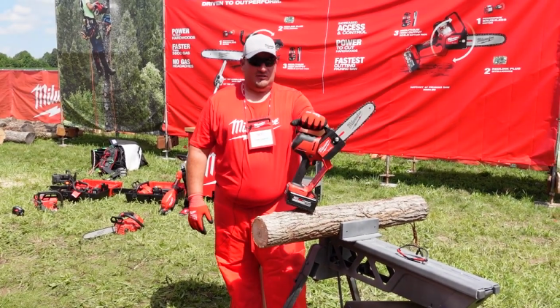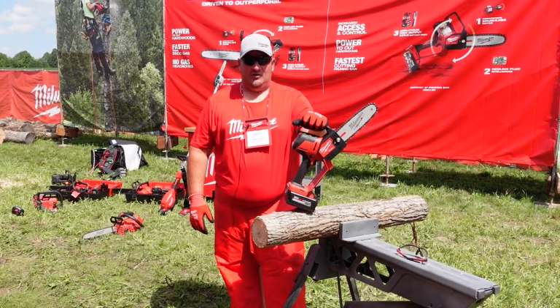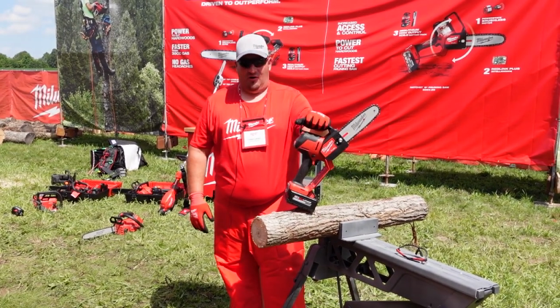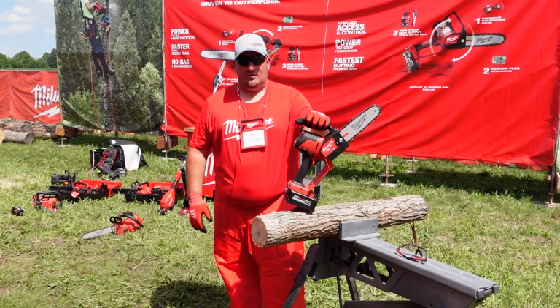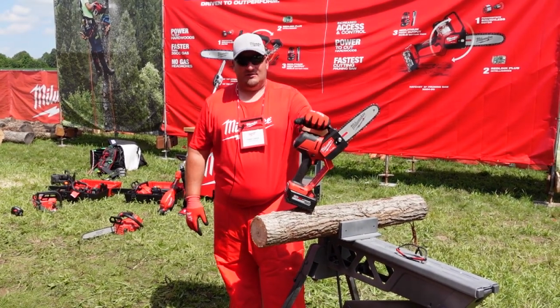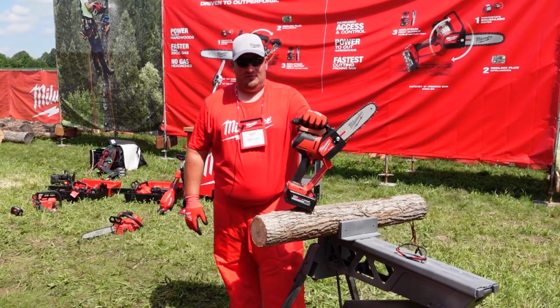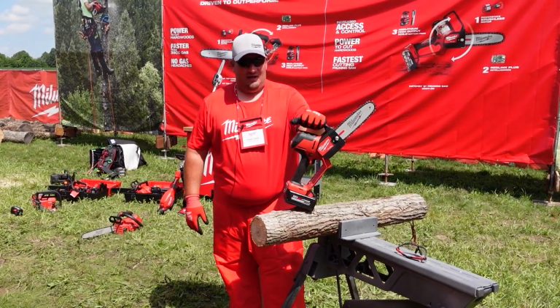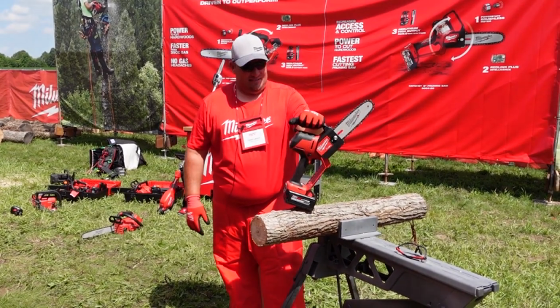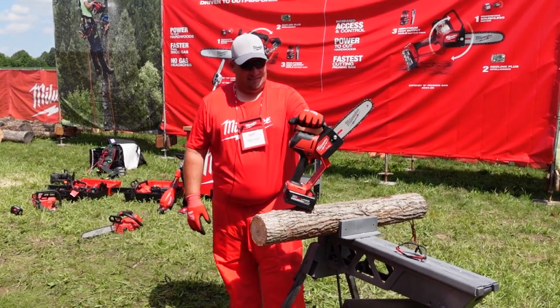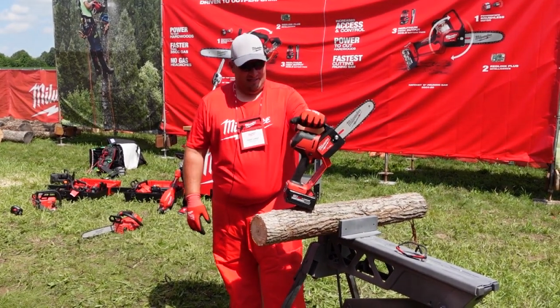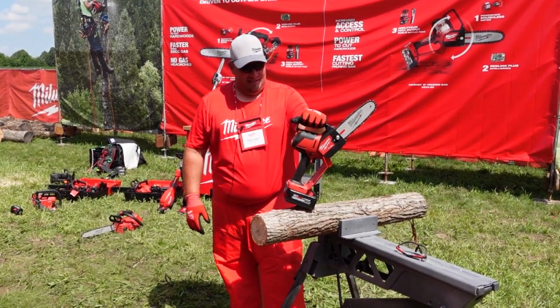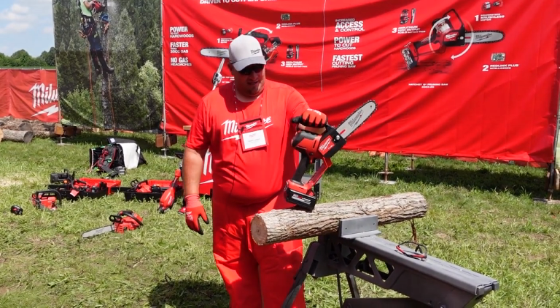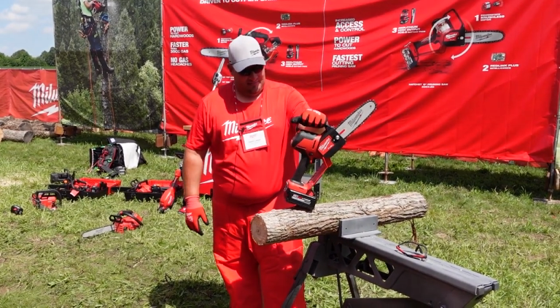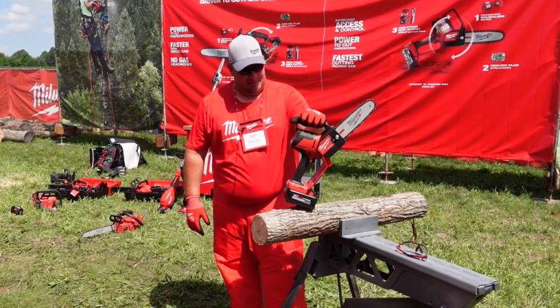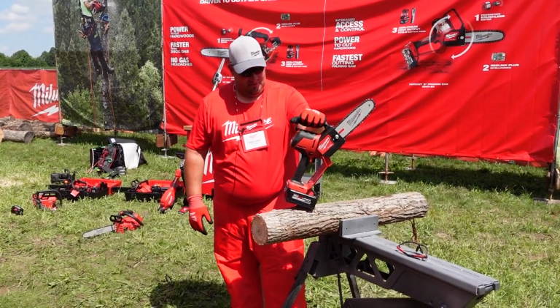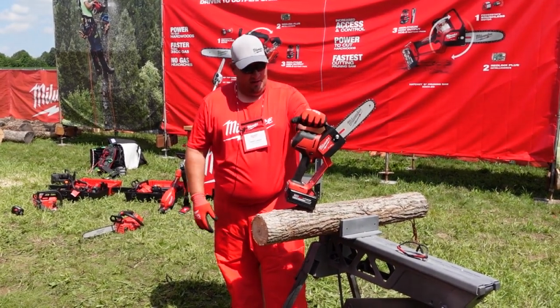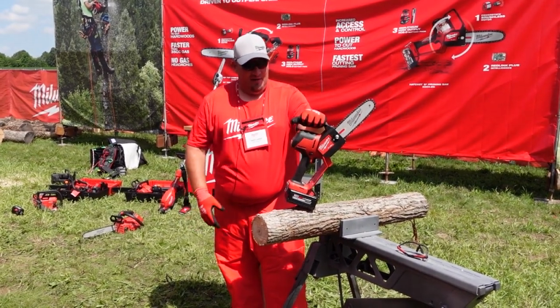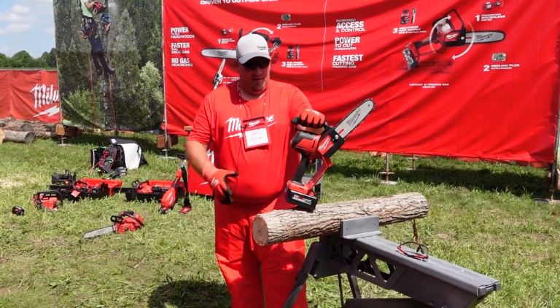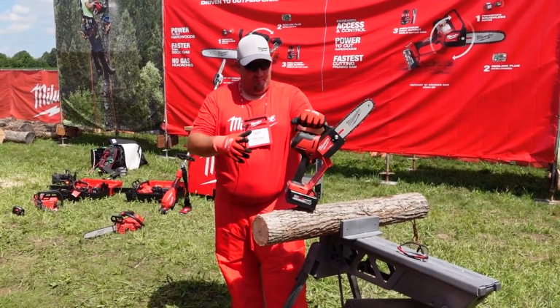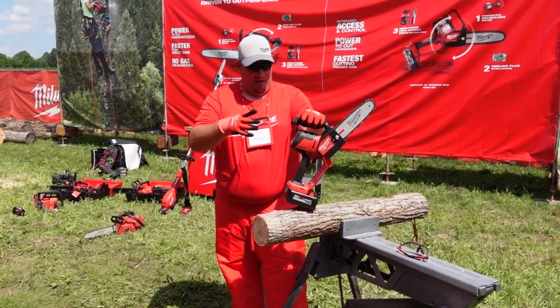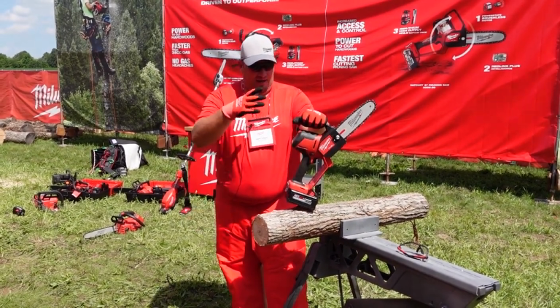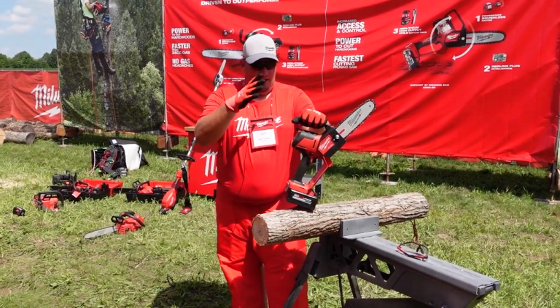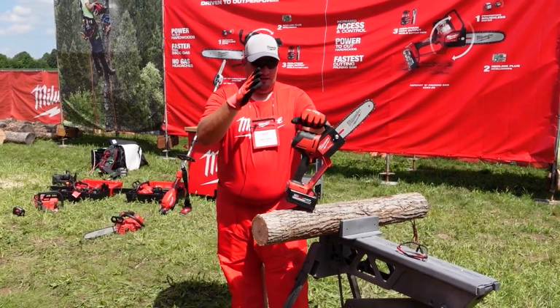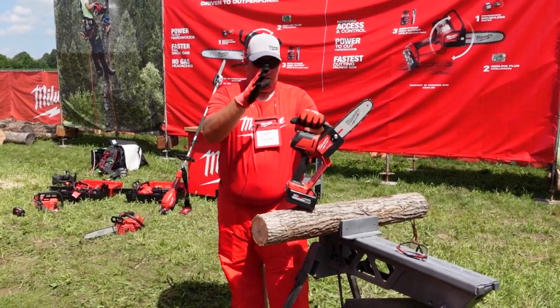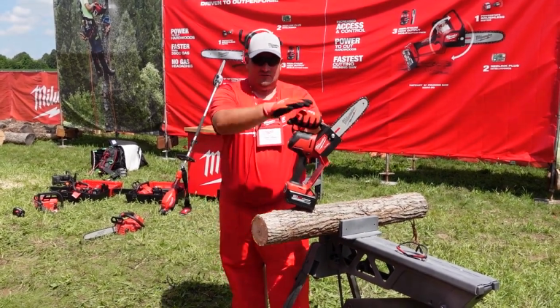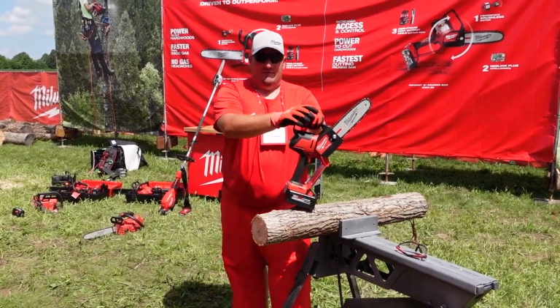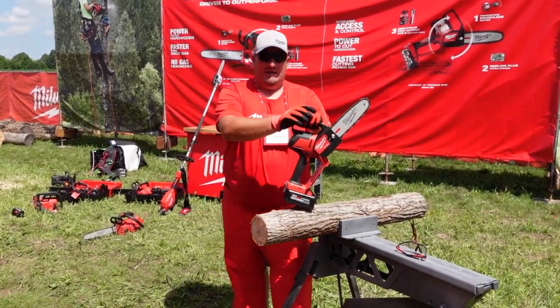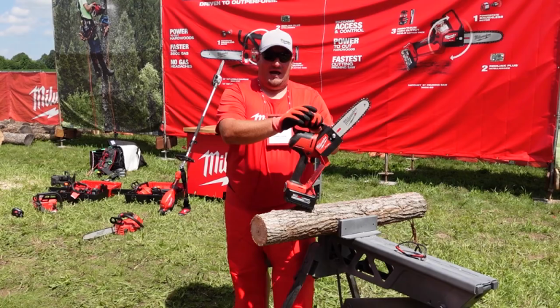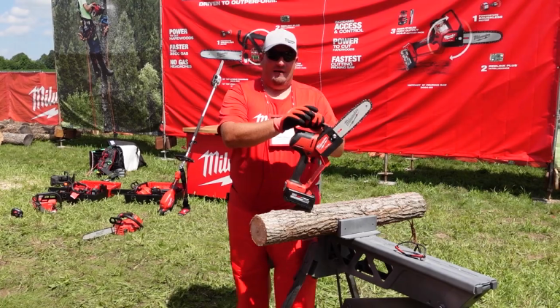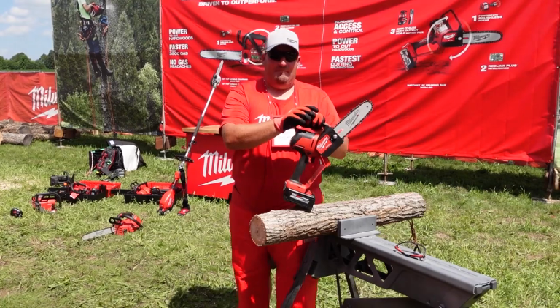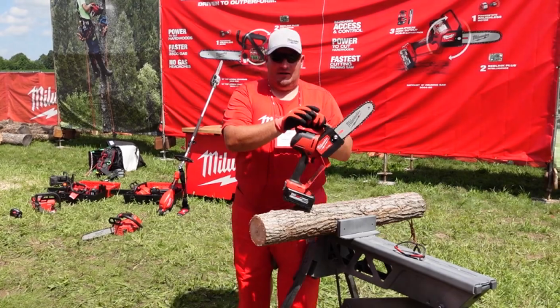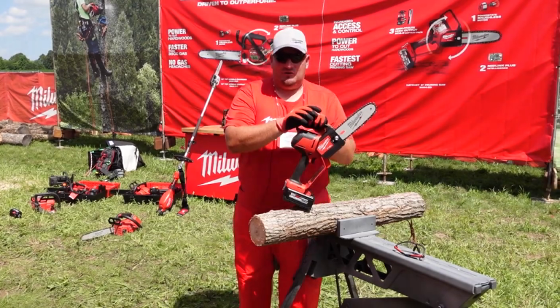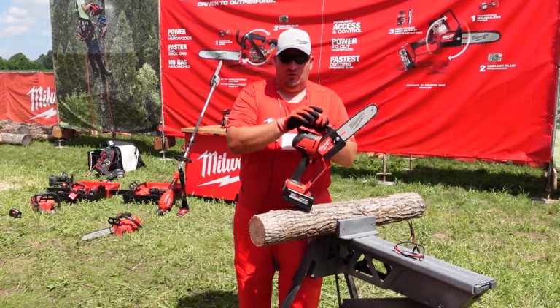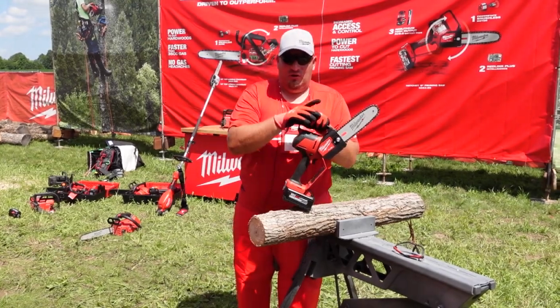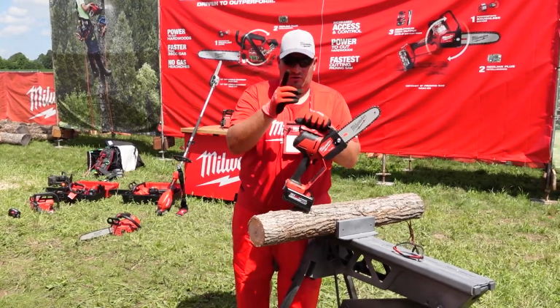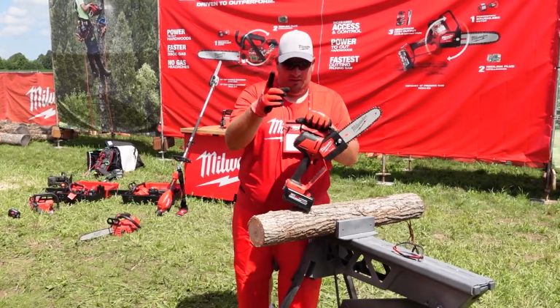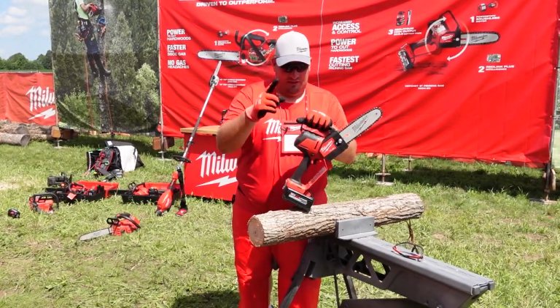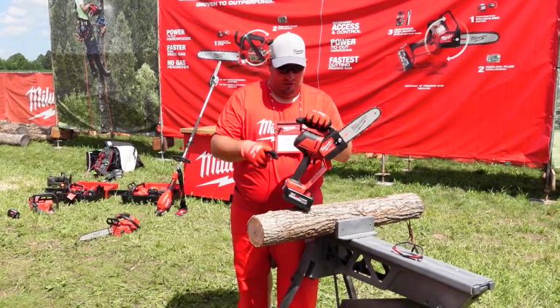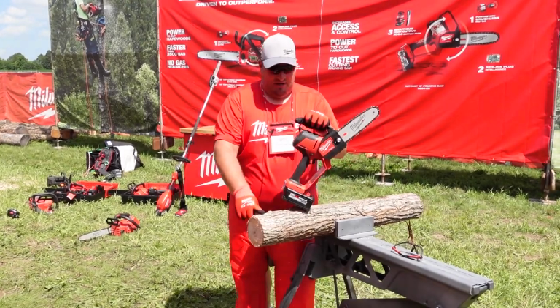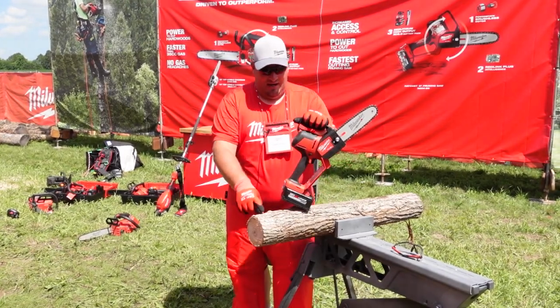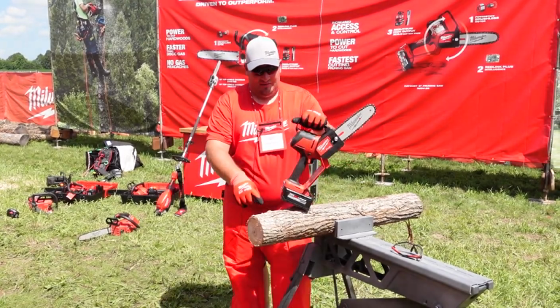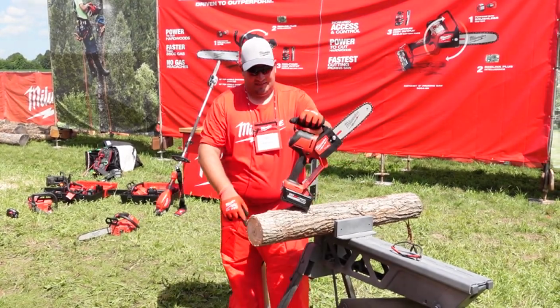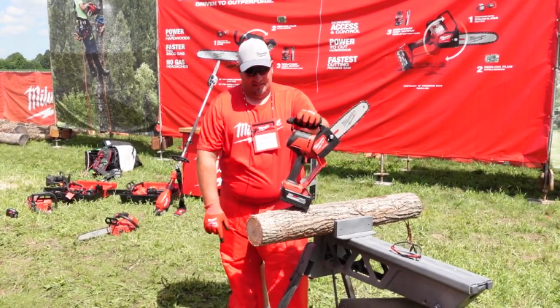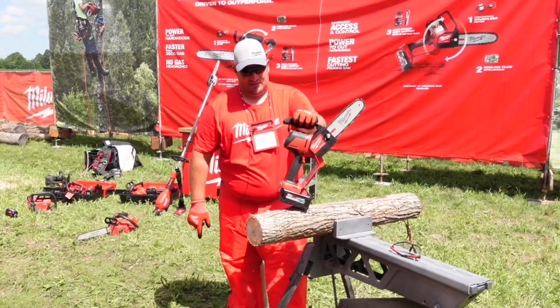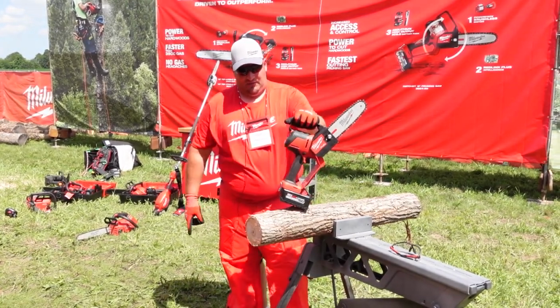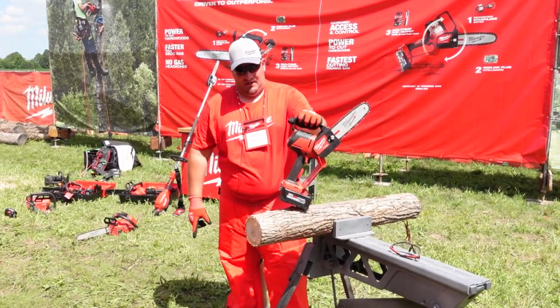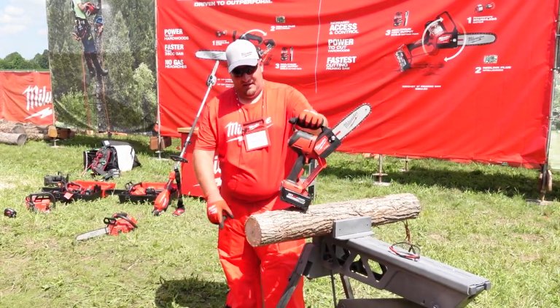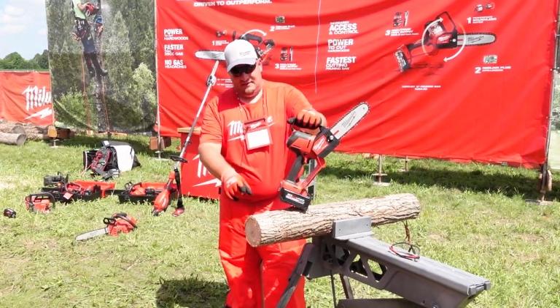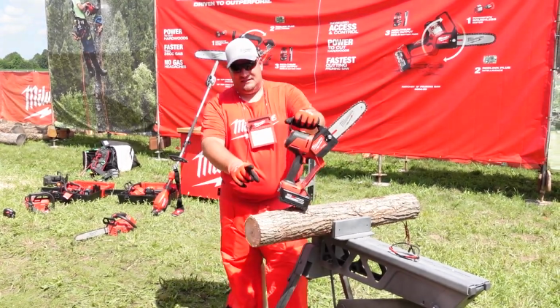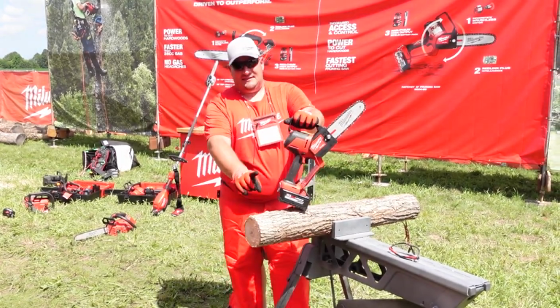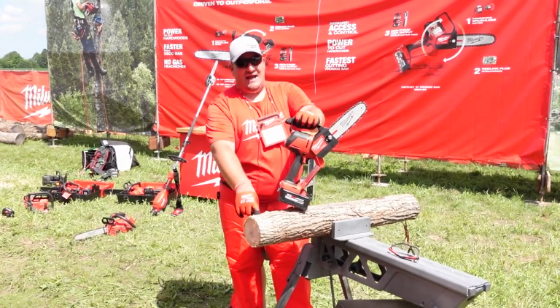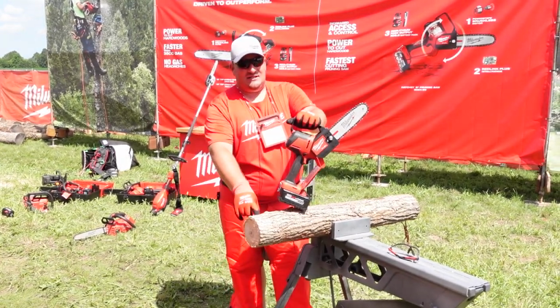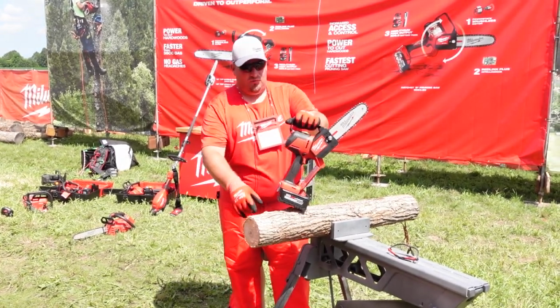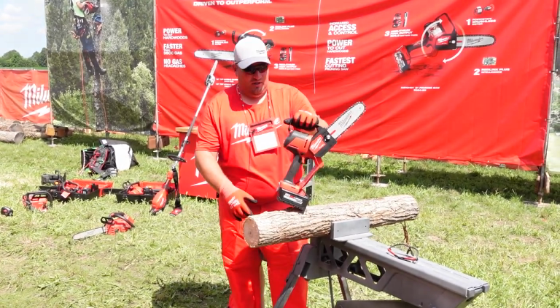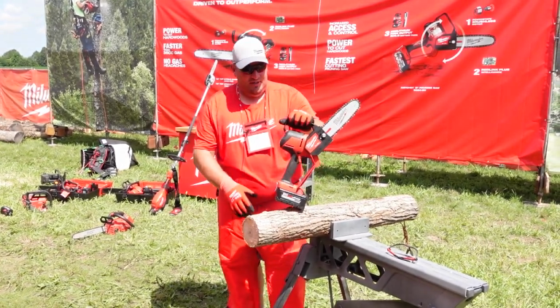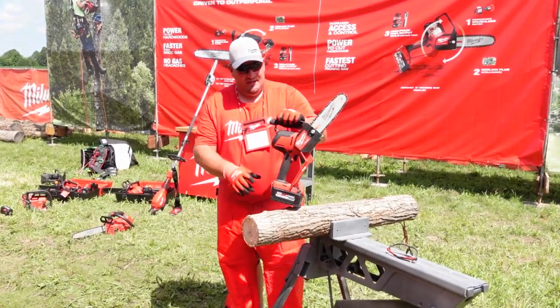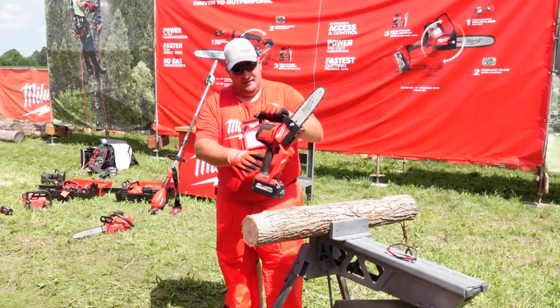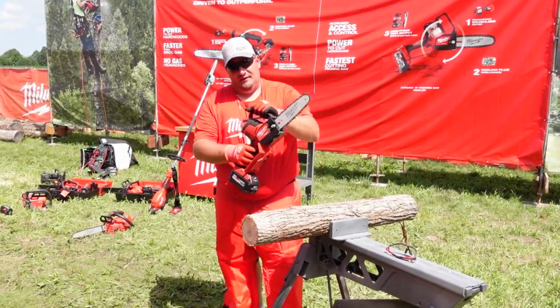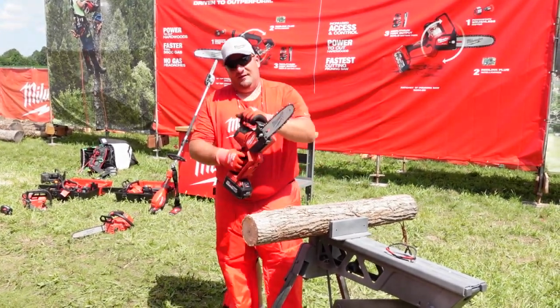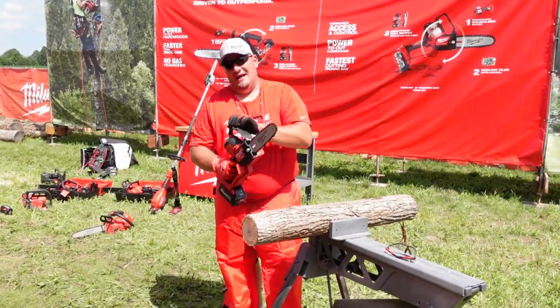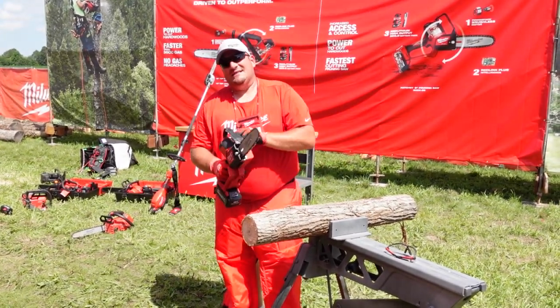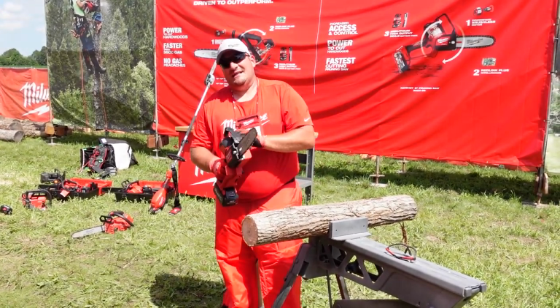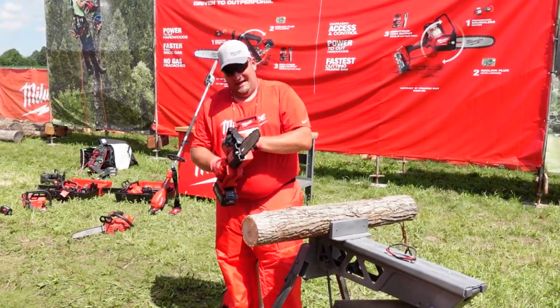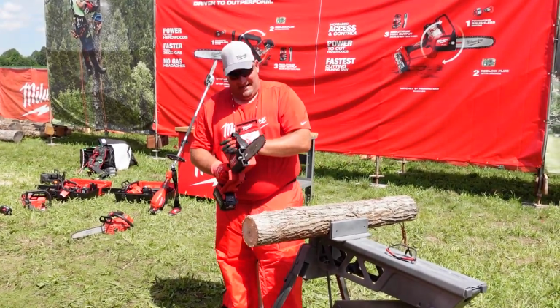It's coming soon — $279 bare tool only. Let's show you how this thing cuts. This is ash wood, let's get it.